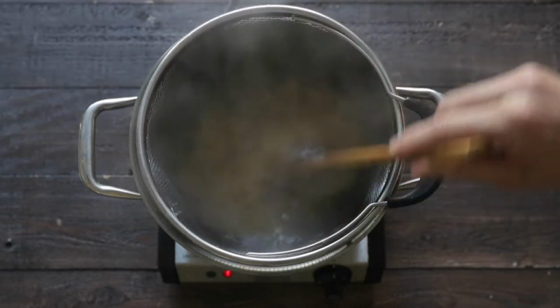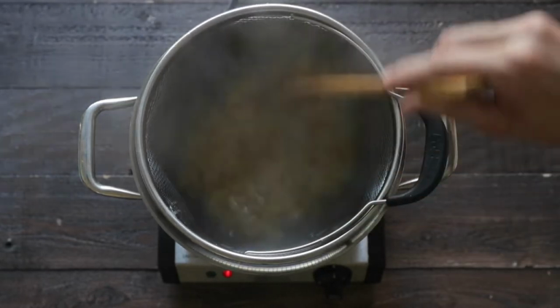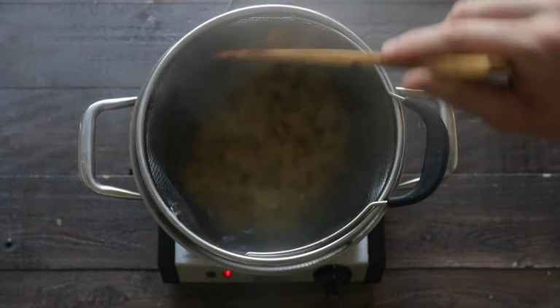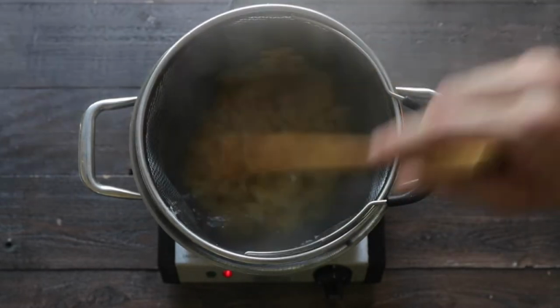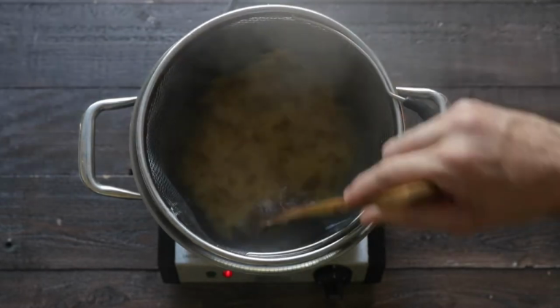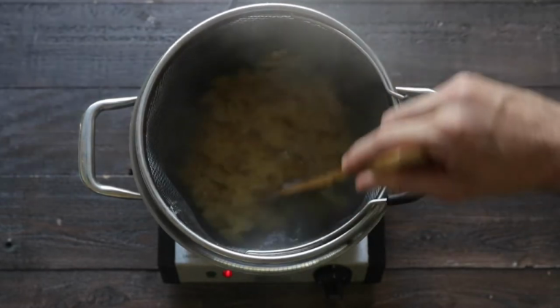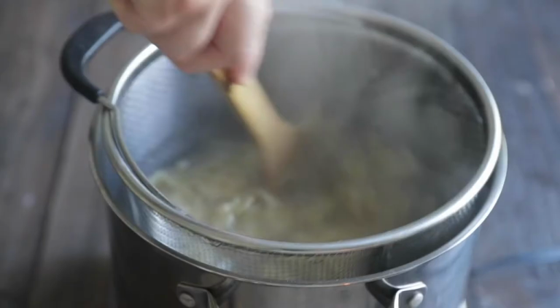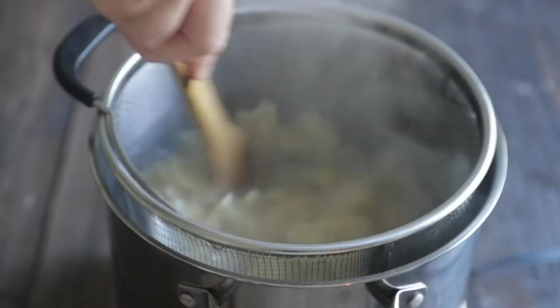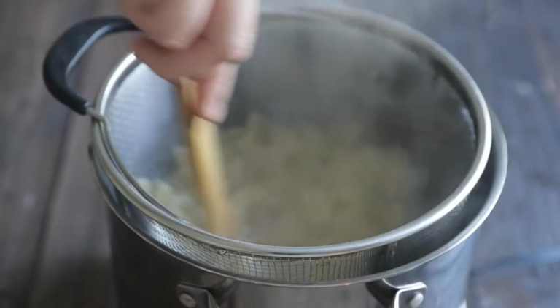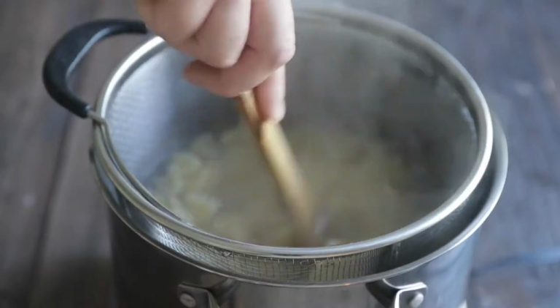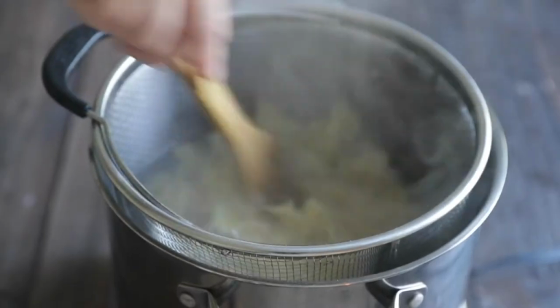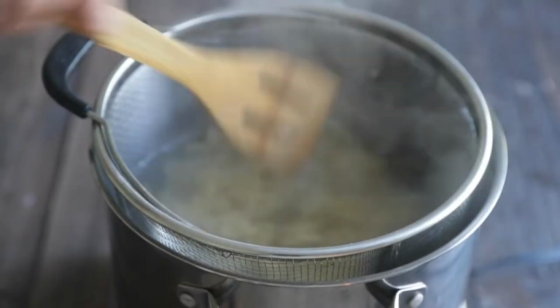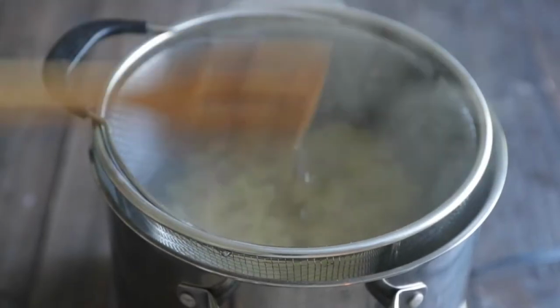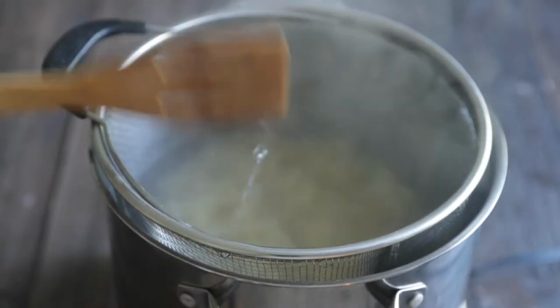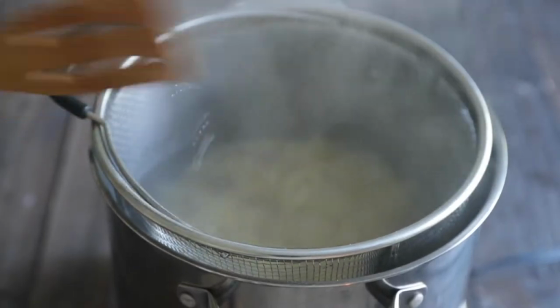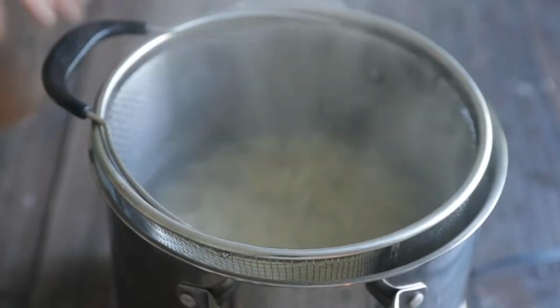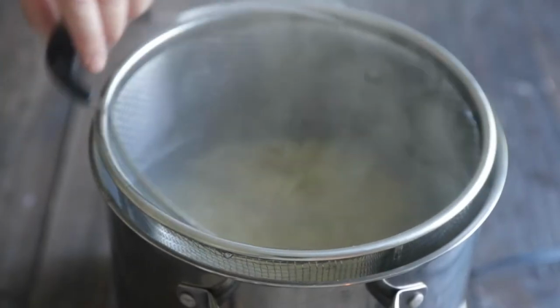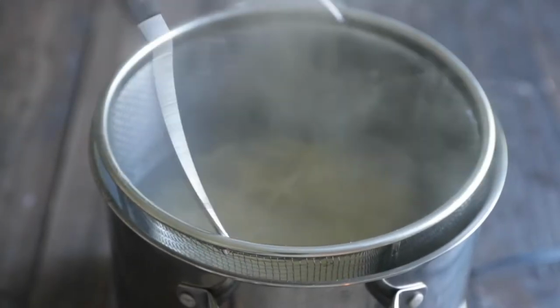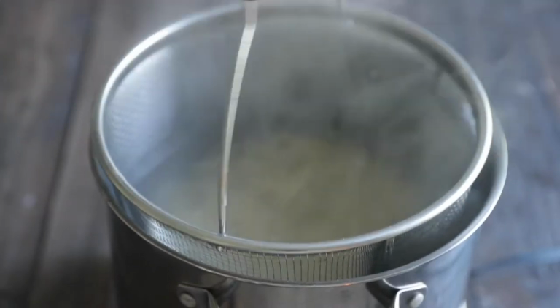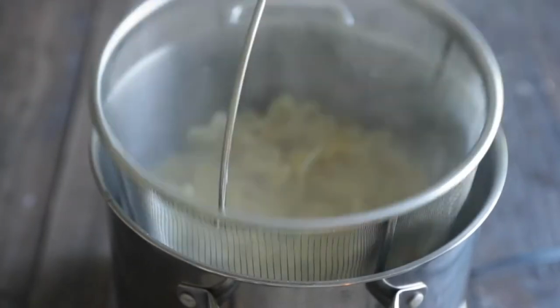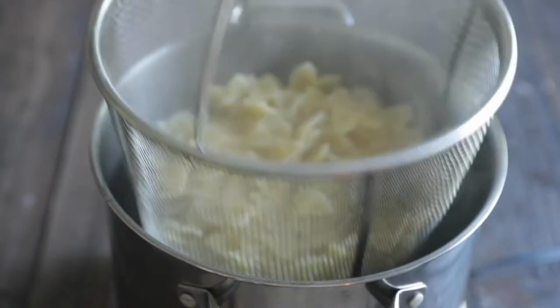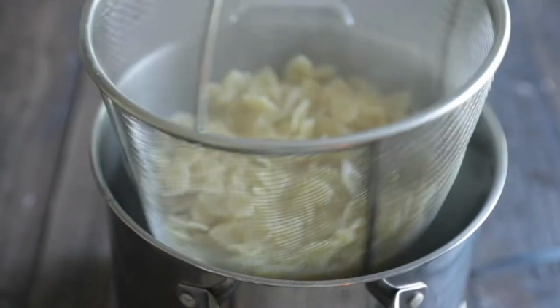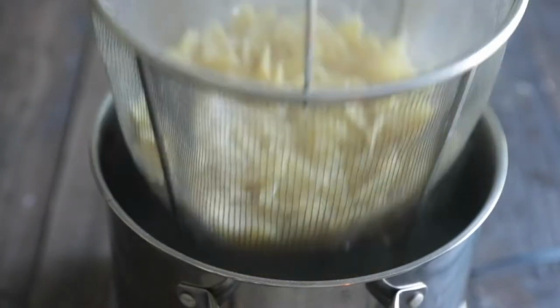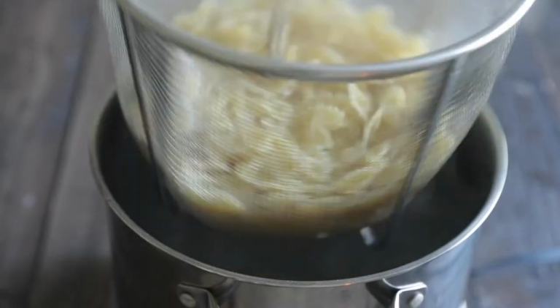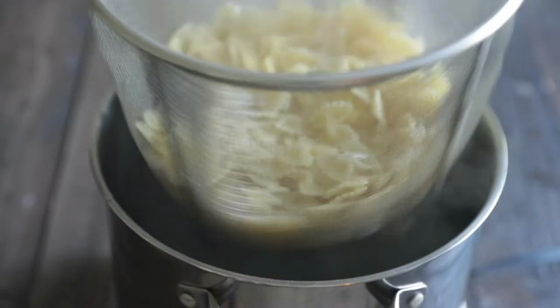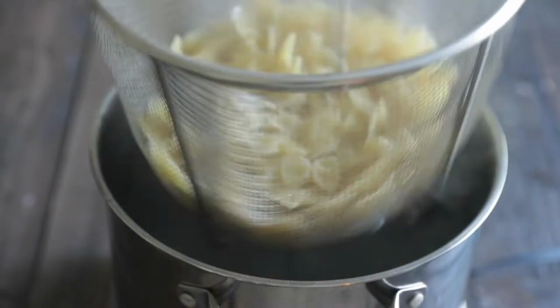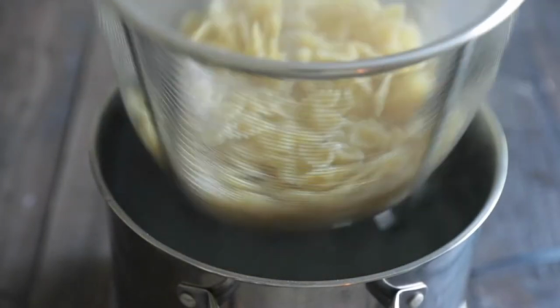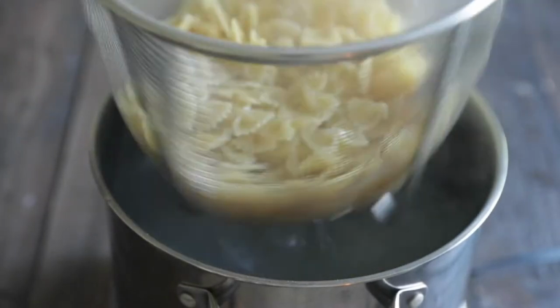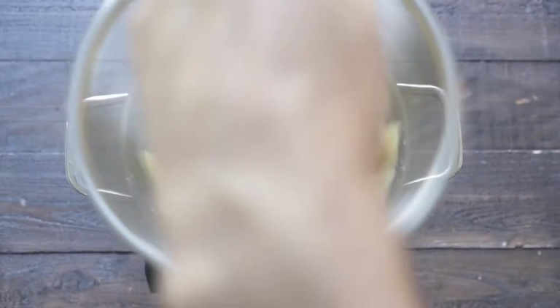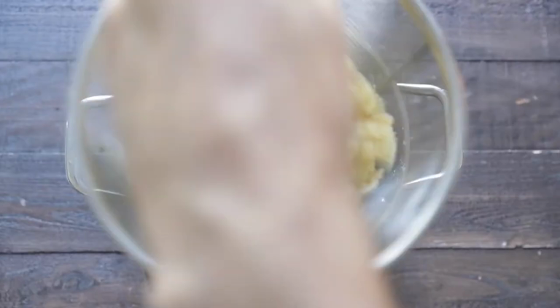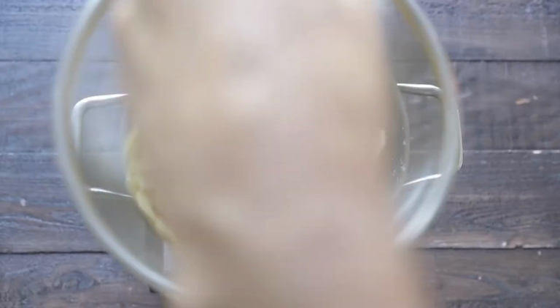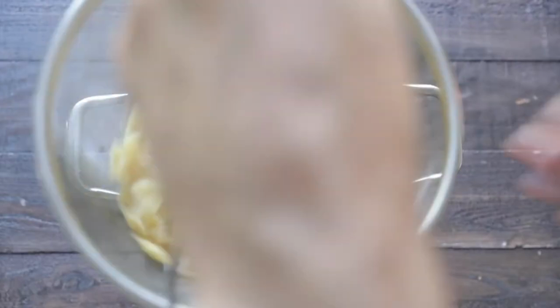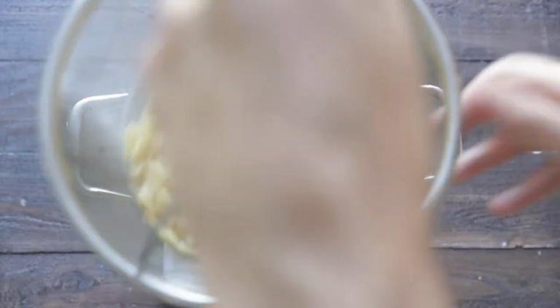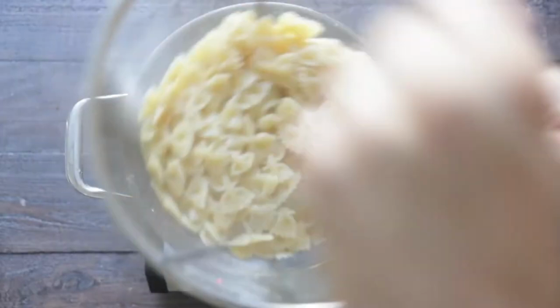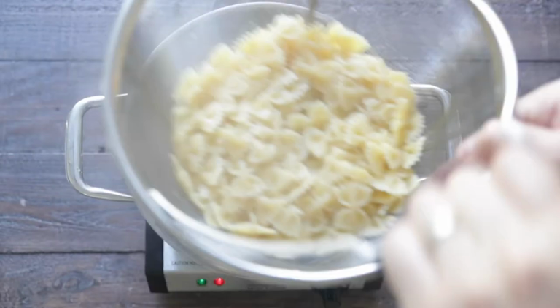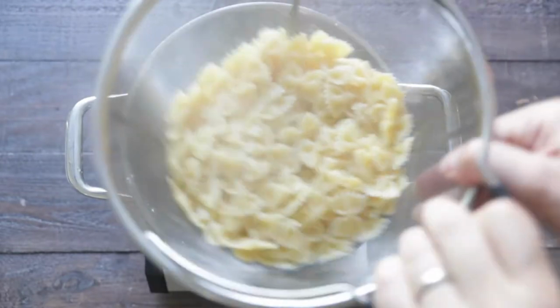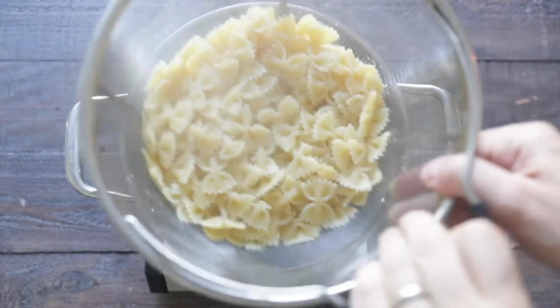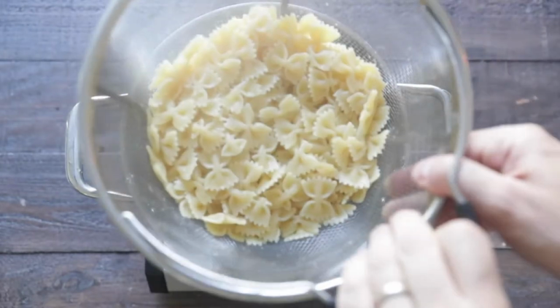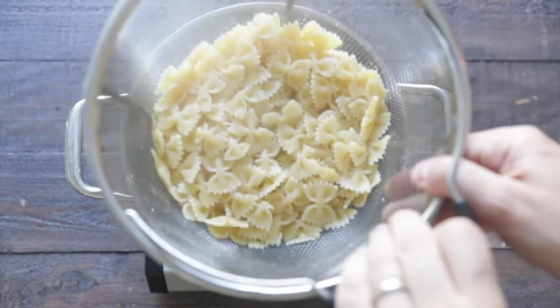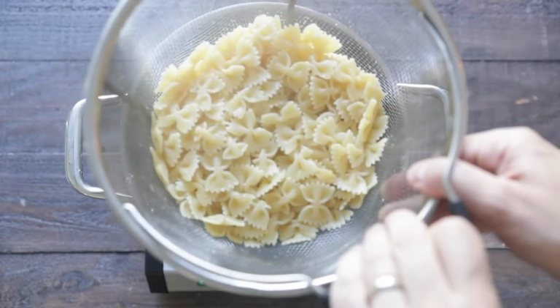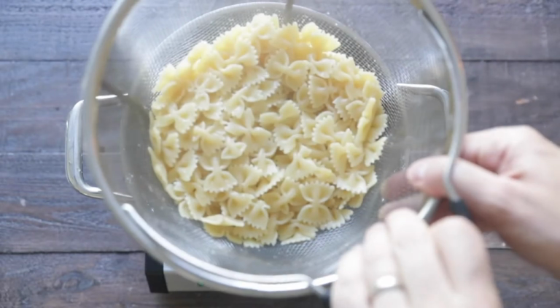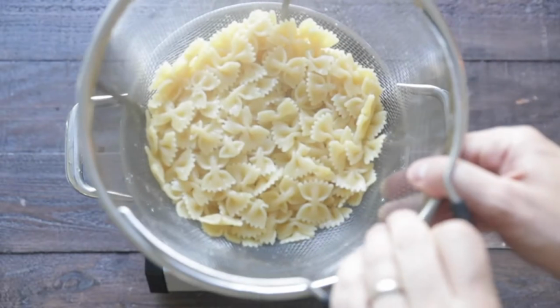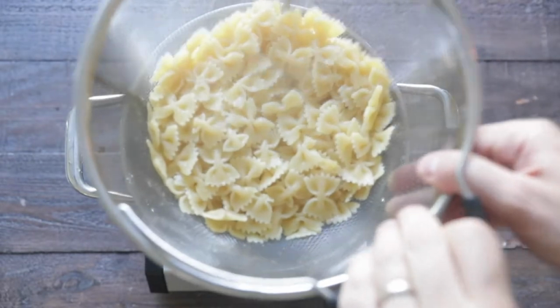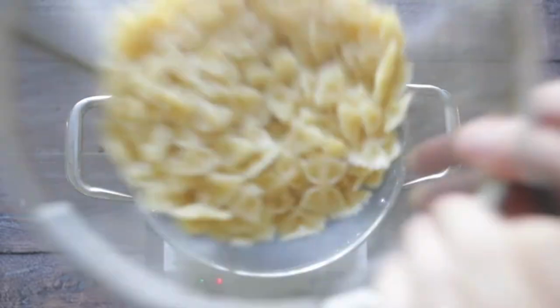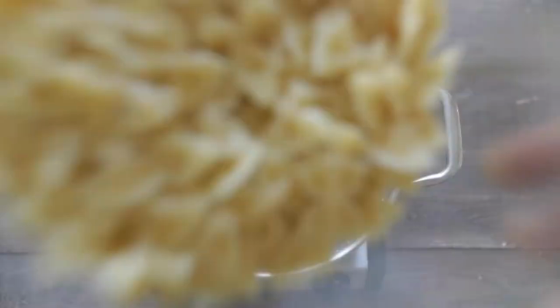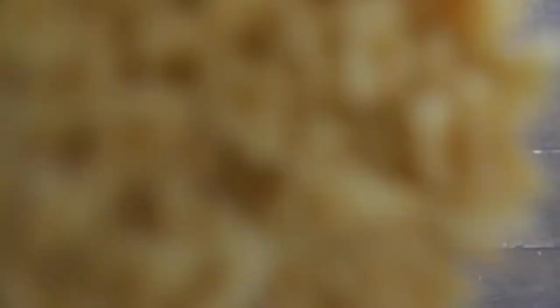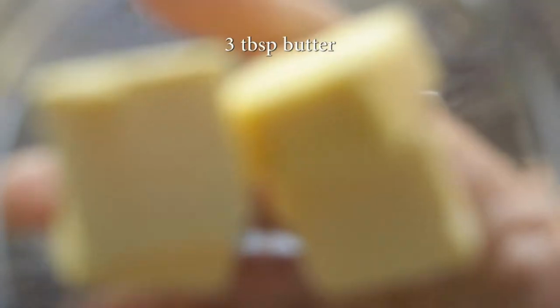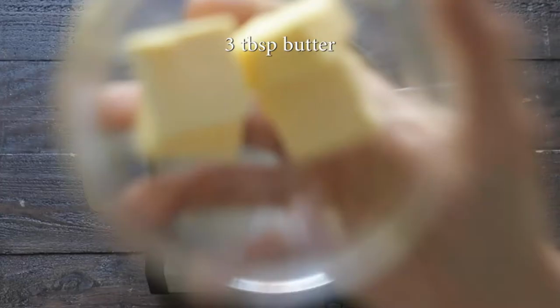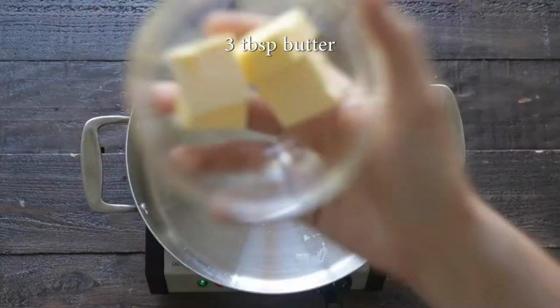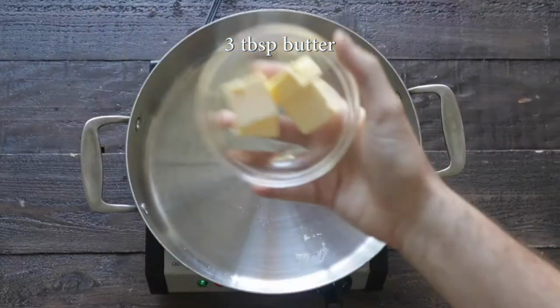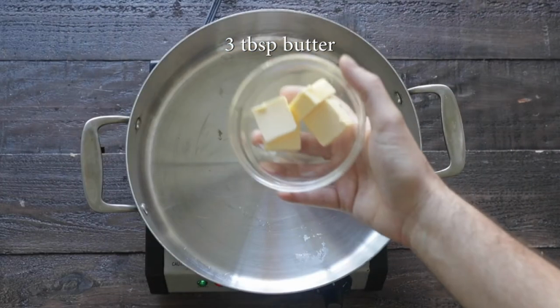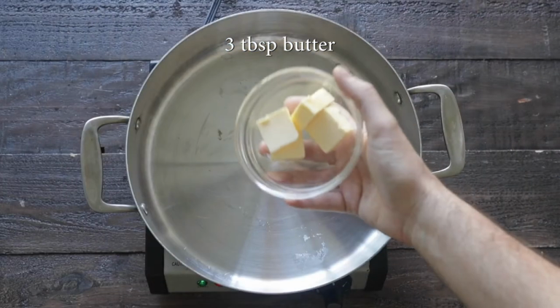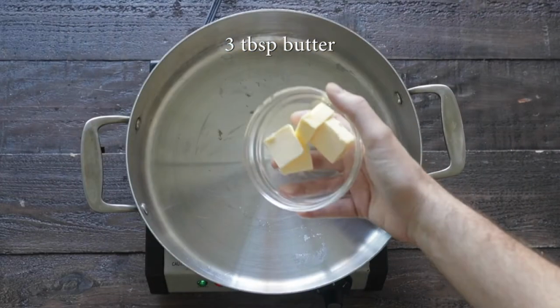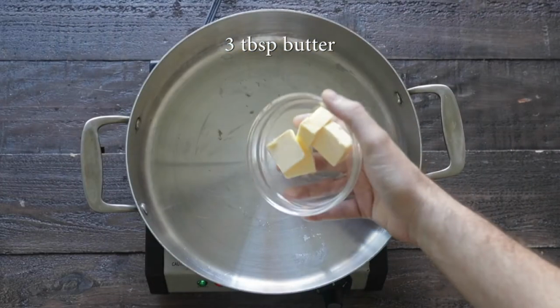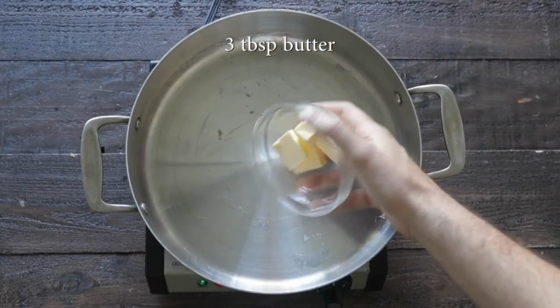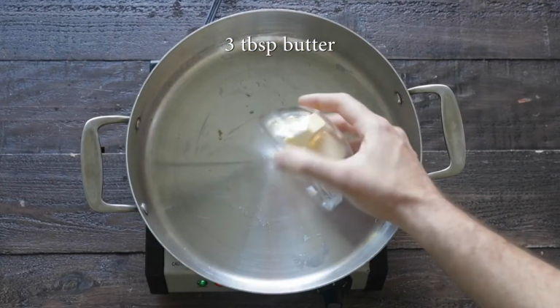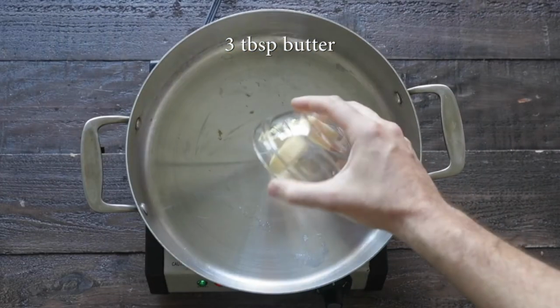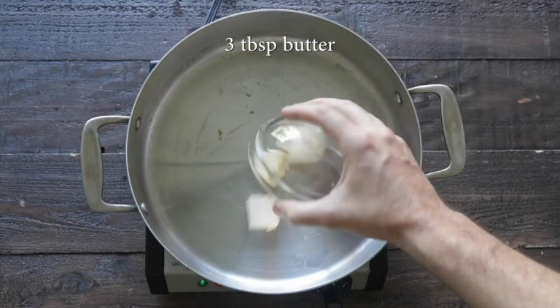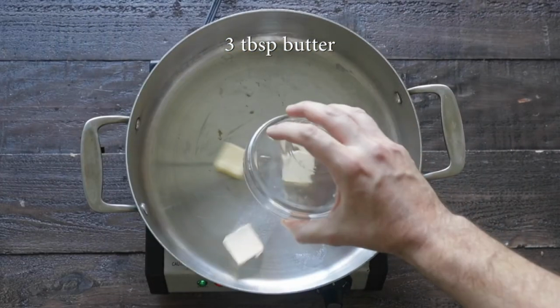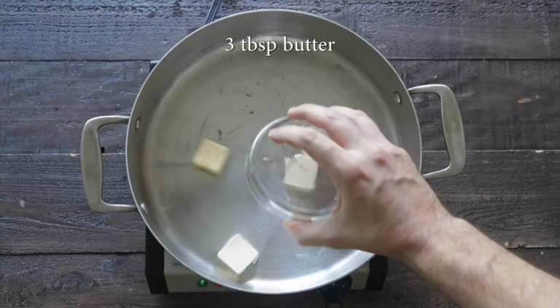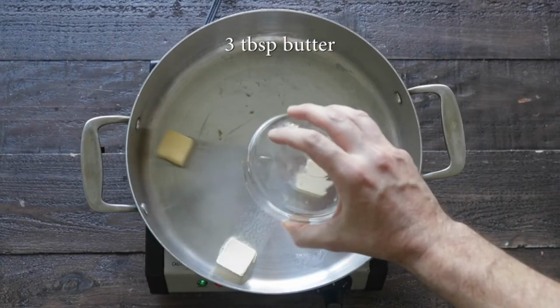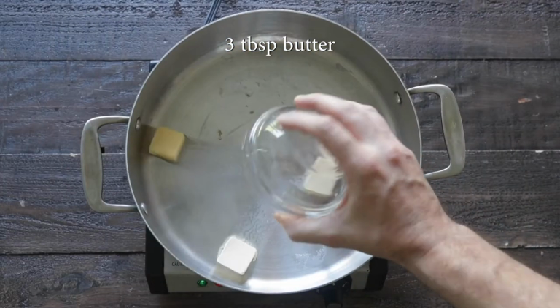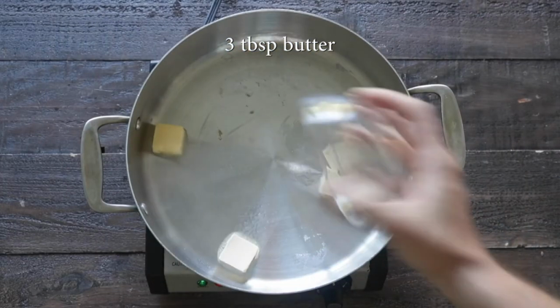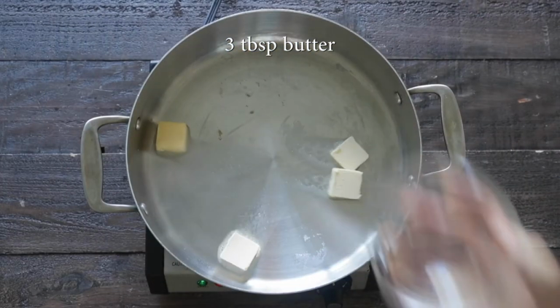Let's have some fun and use bow ties. We're gonna boil it just until al dente, take it out, strain it, run it under some cold water and keep it cool.